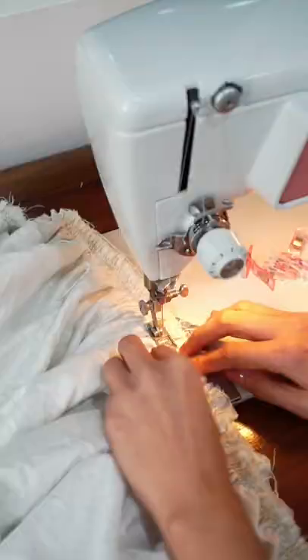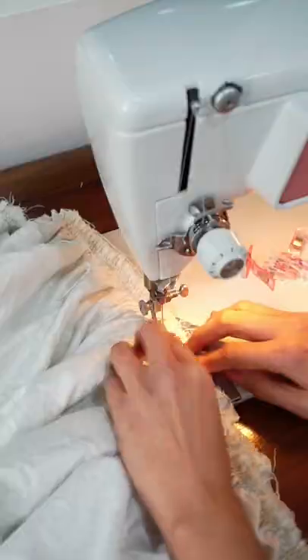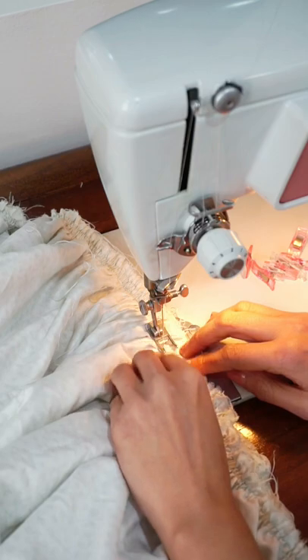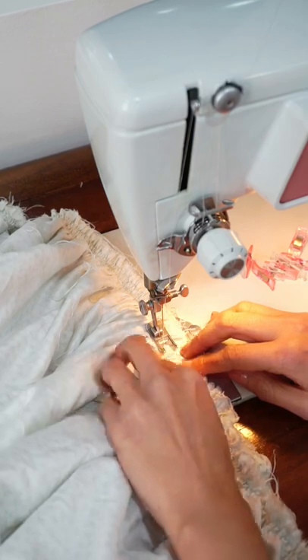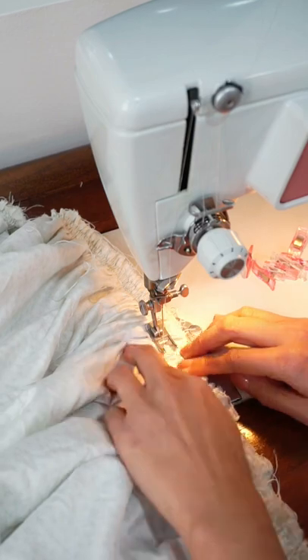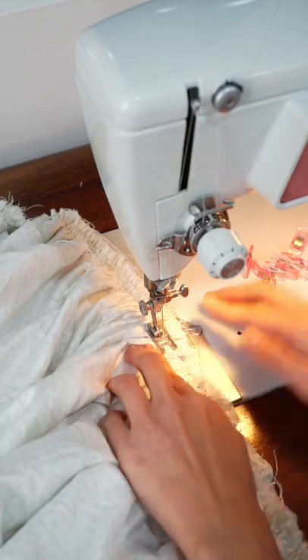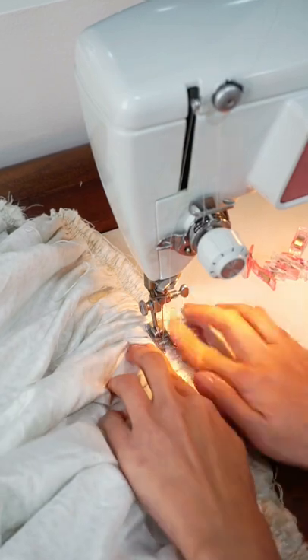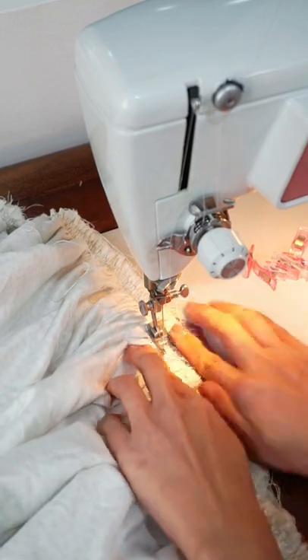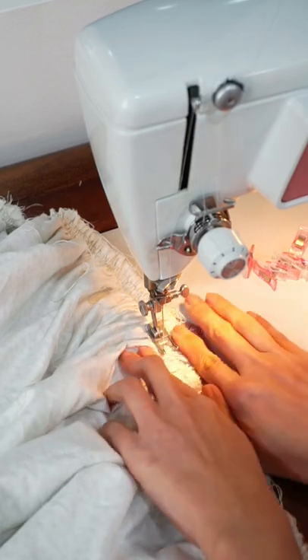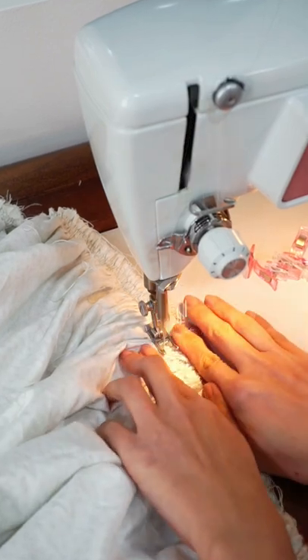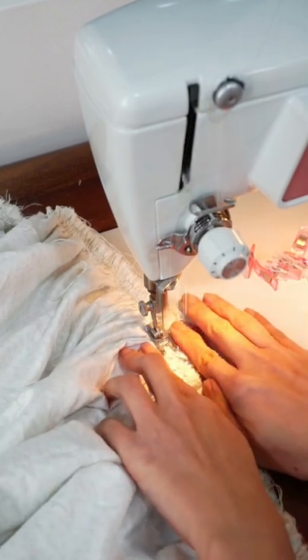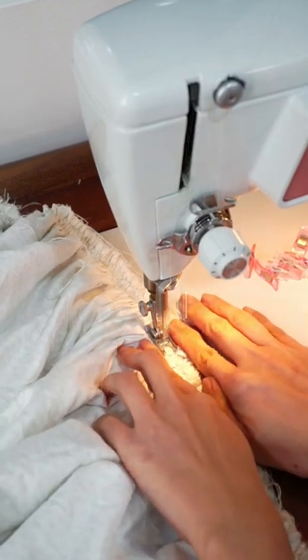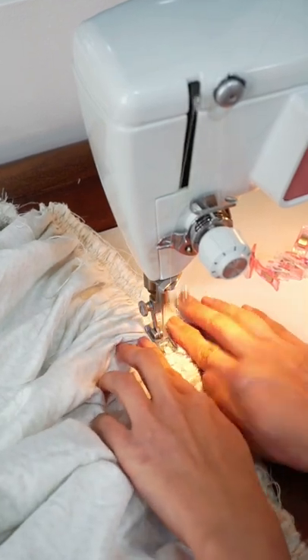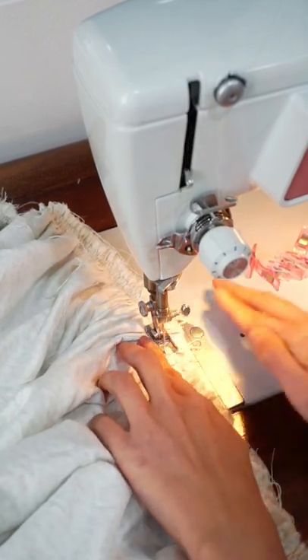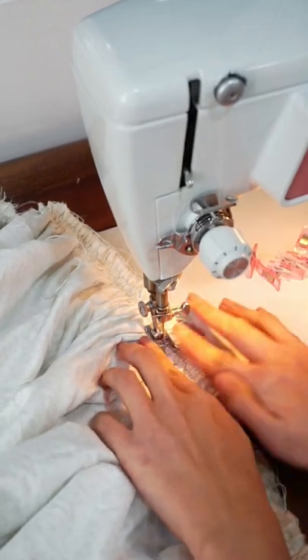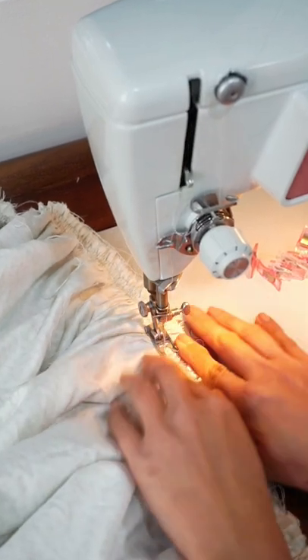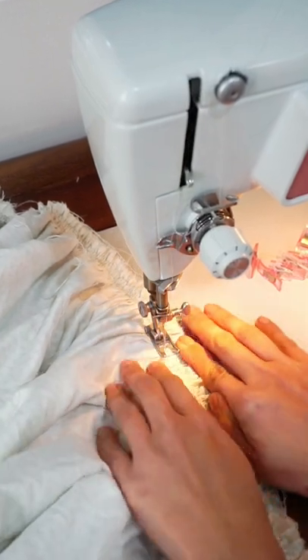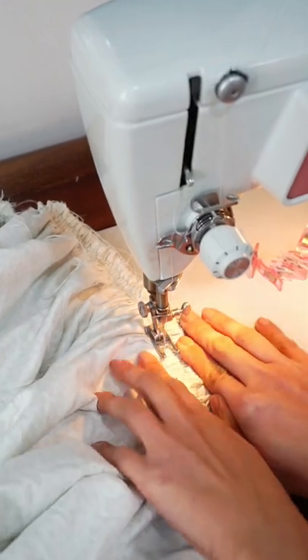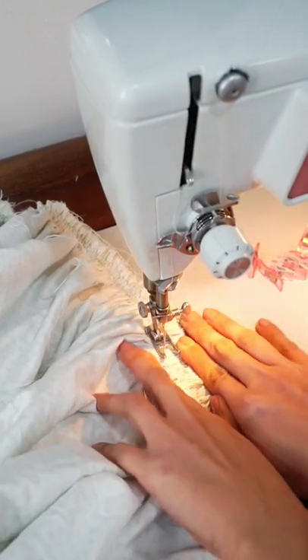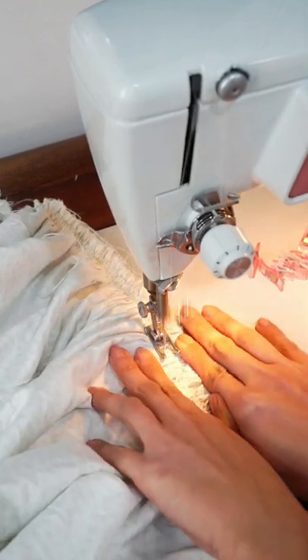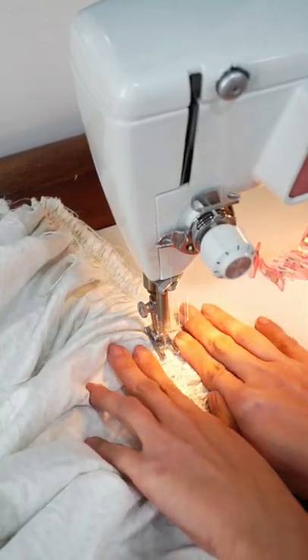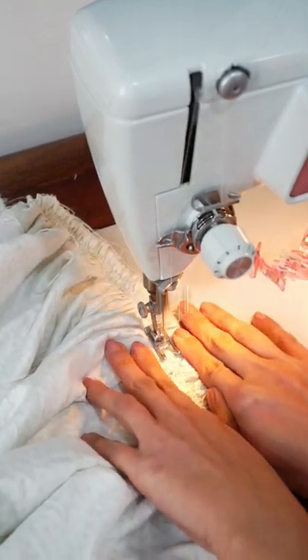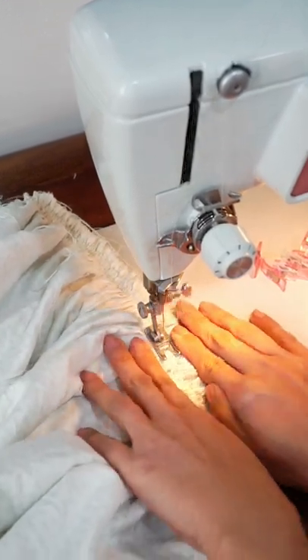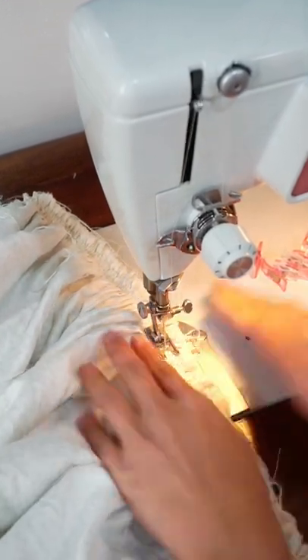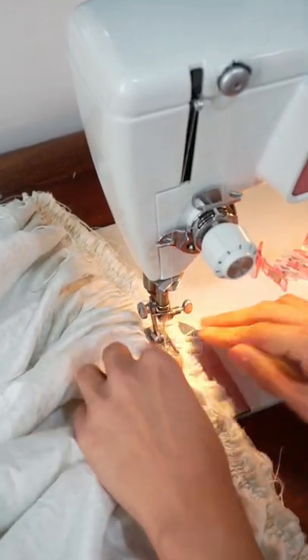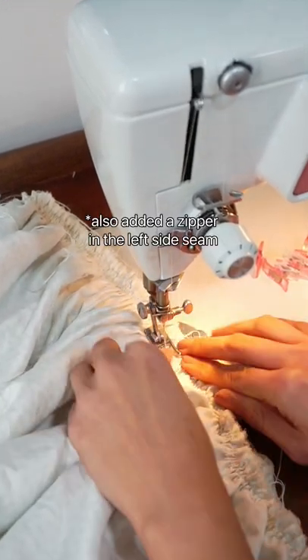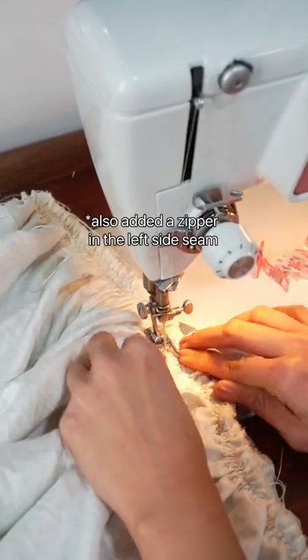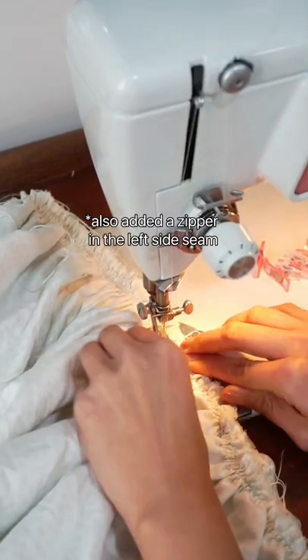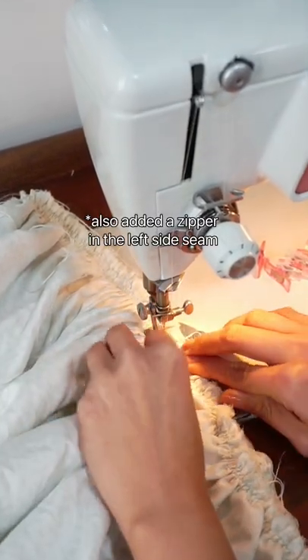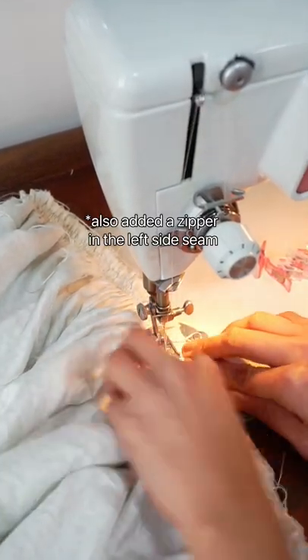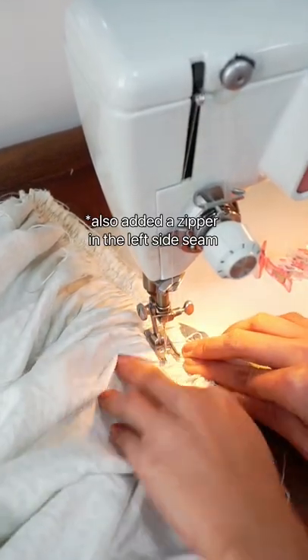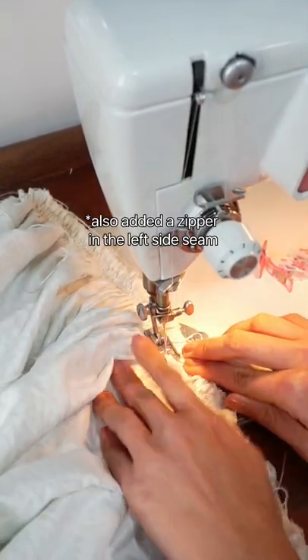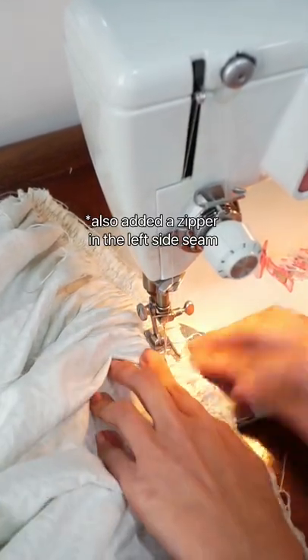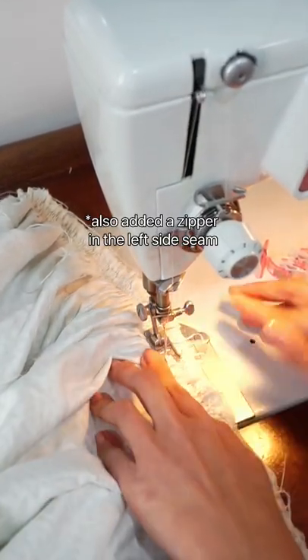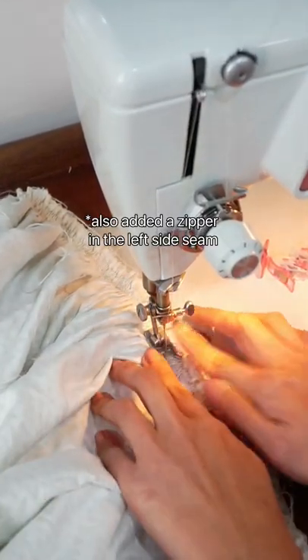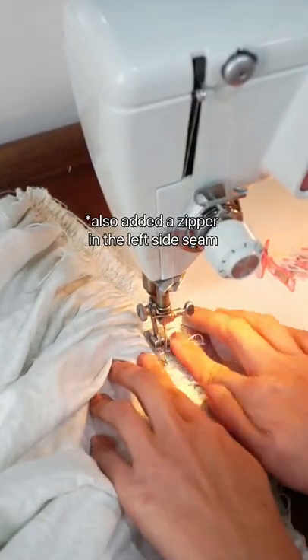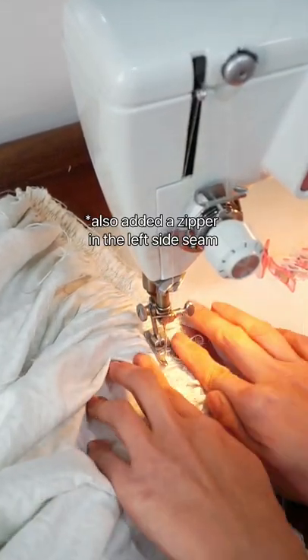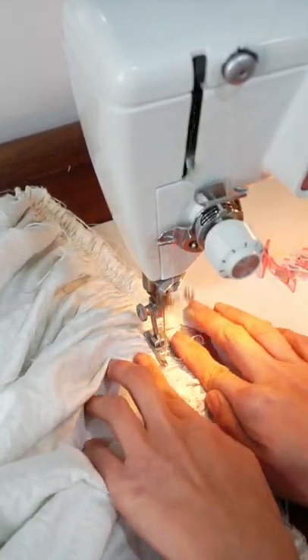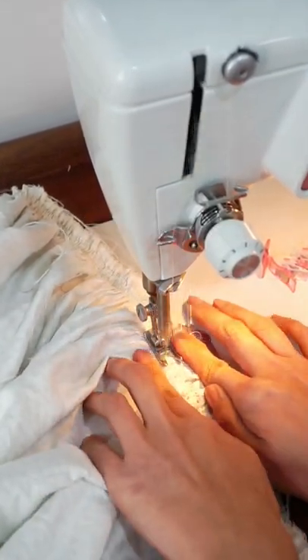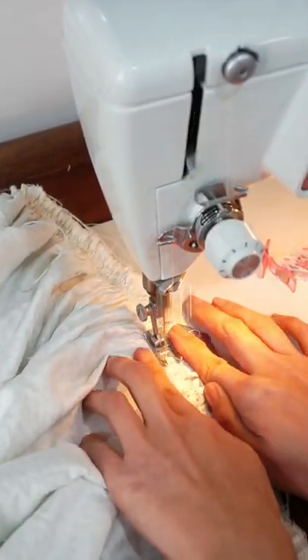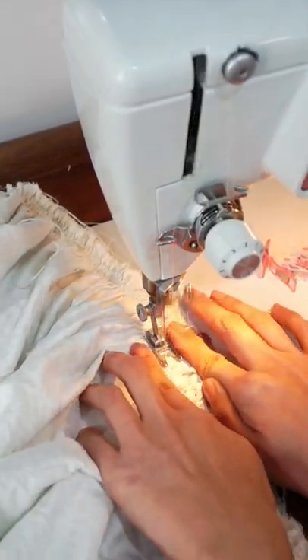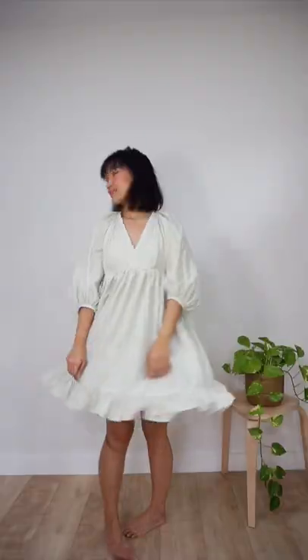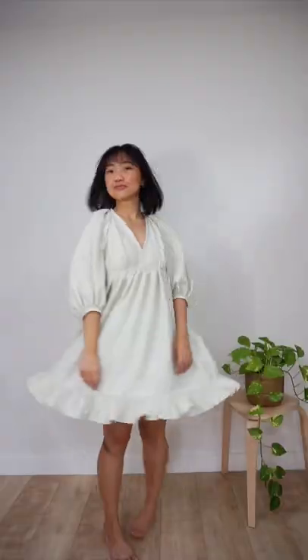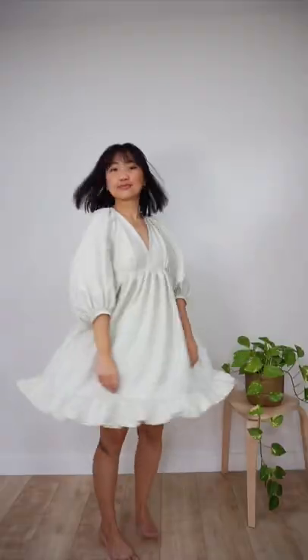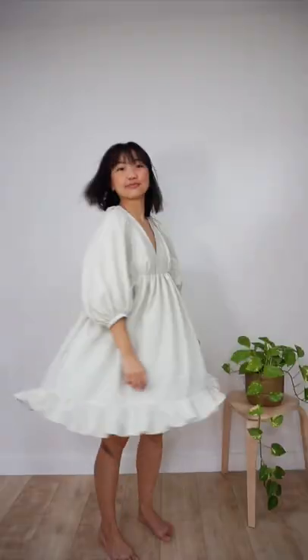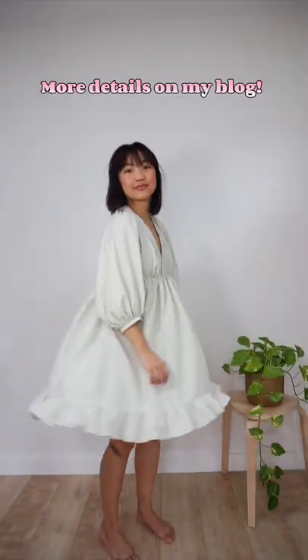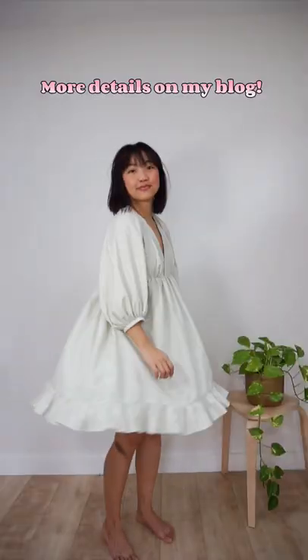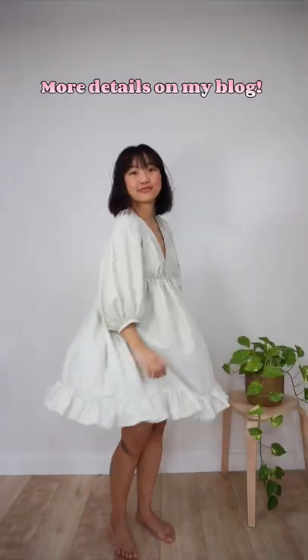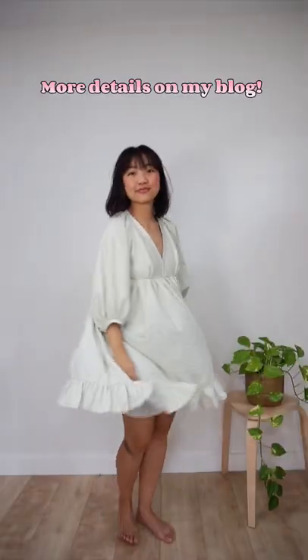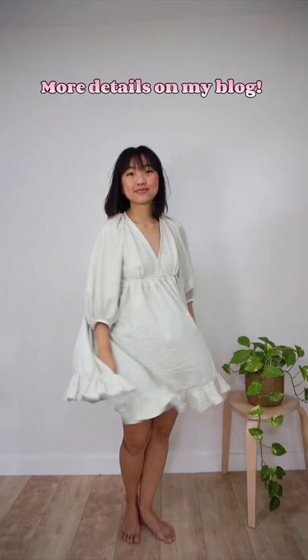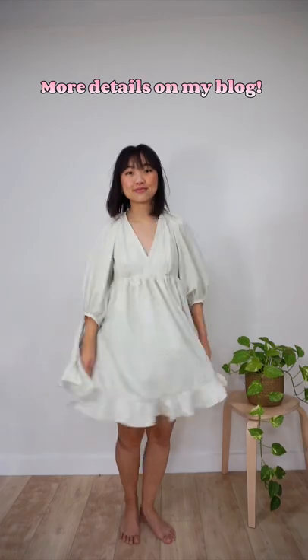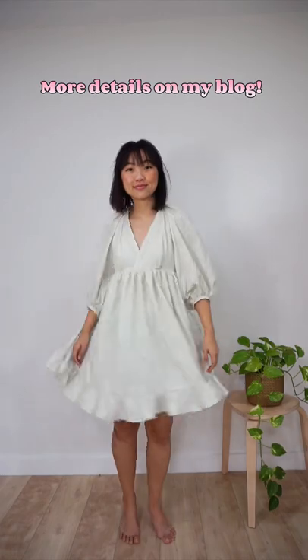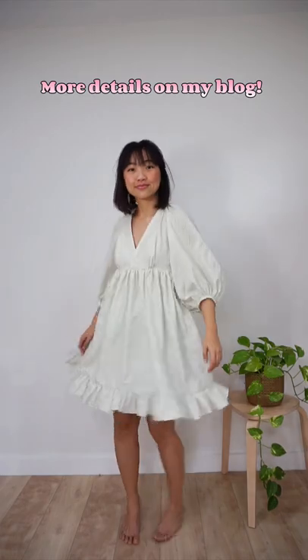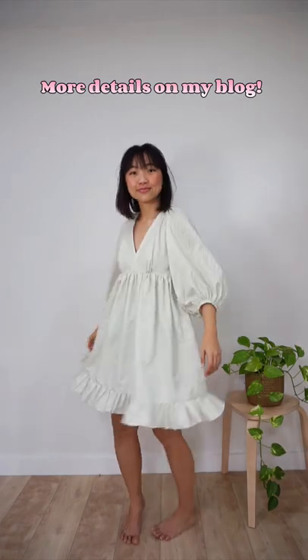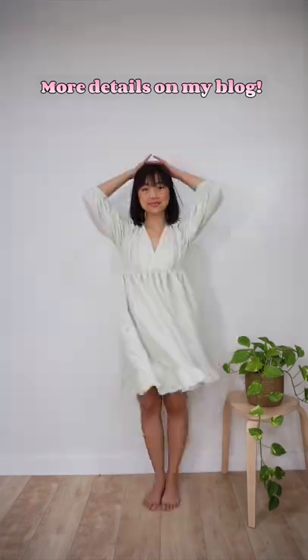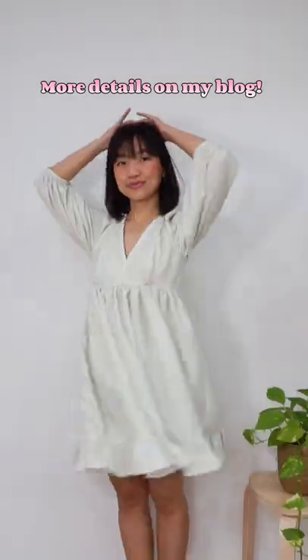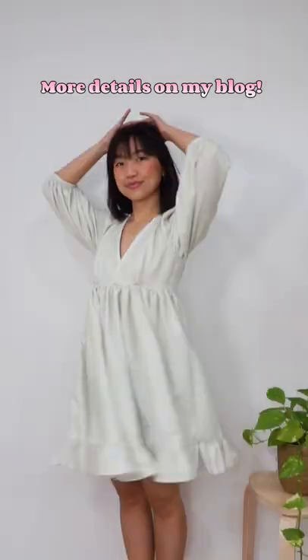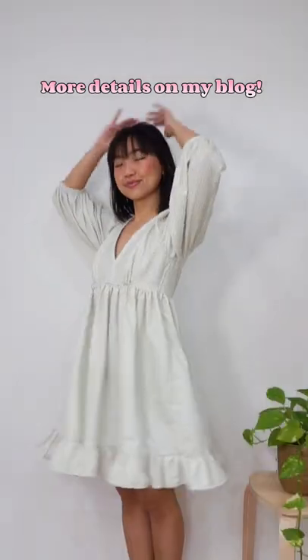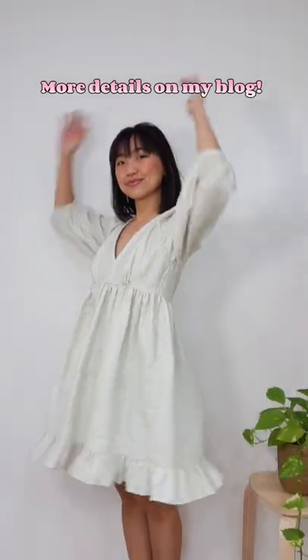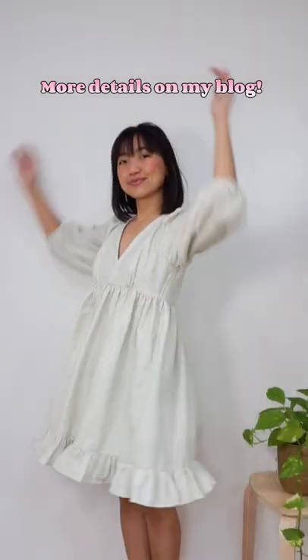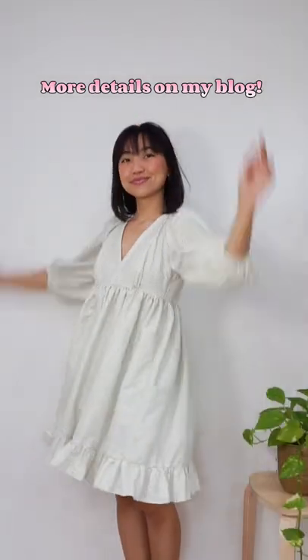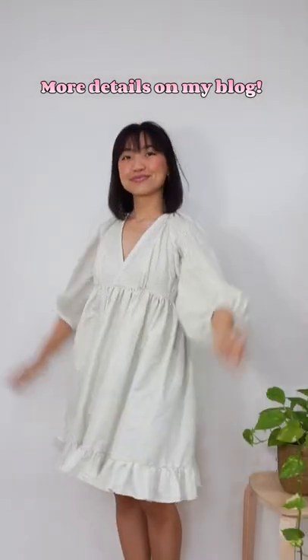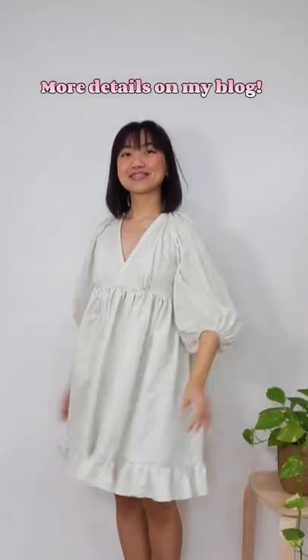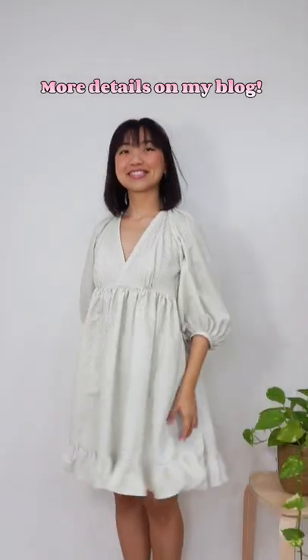Finally, I attached the skirt to the bodice, inserted a side seam zipper, and I was done!